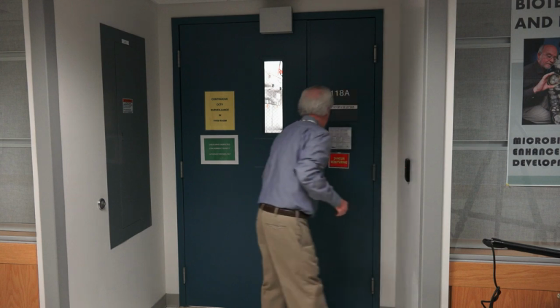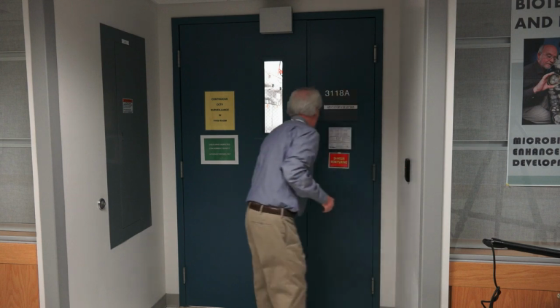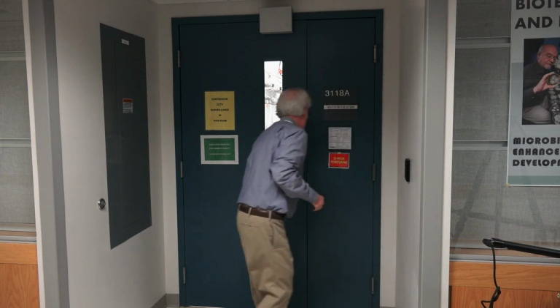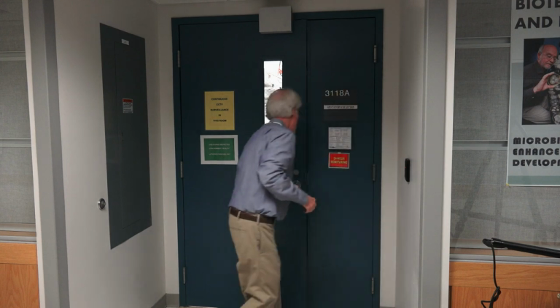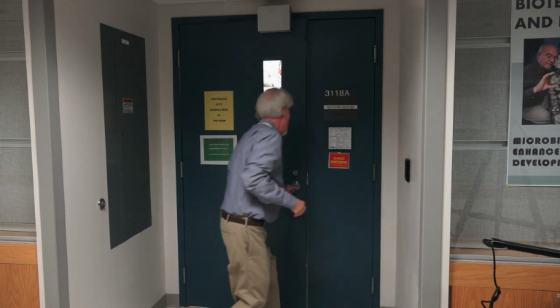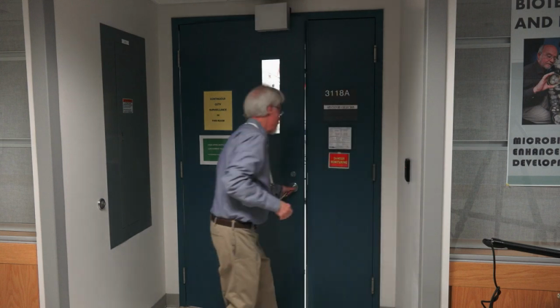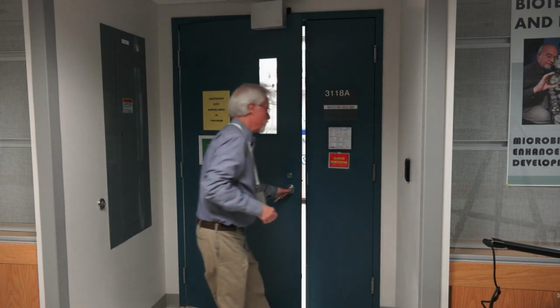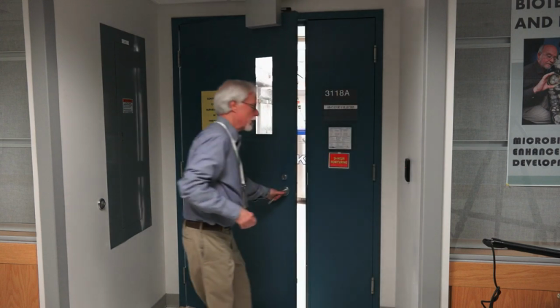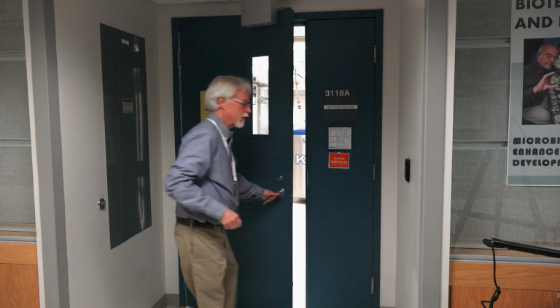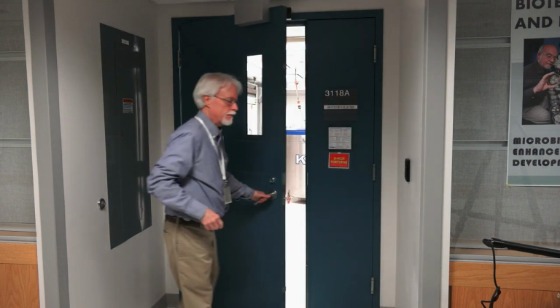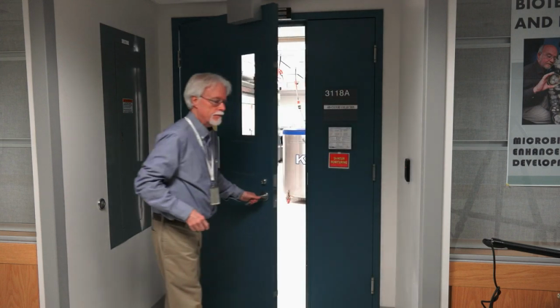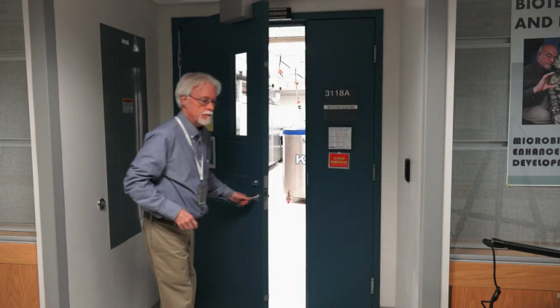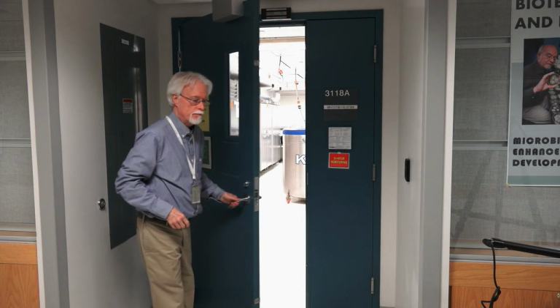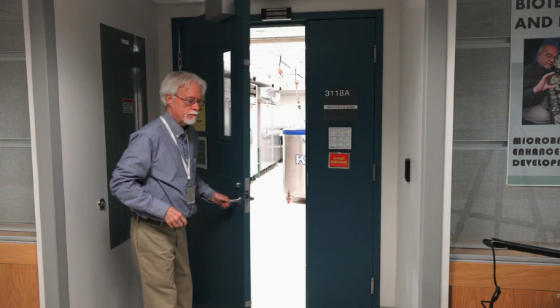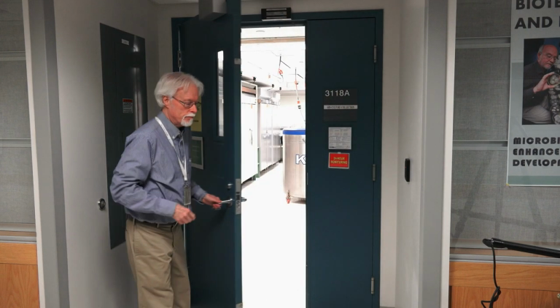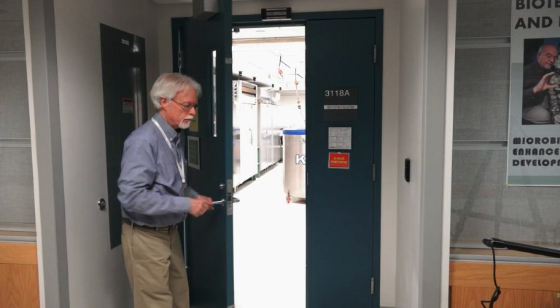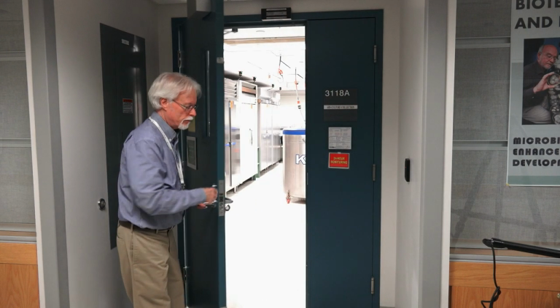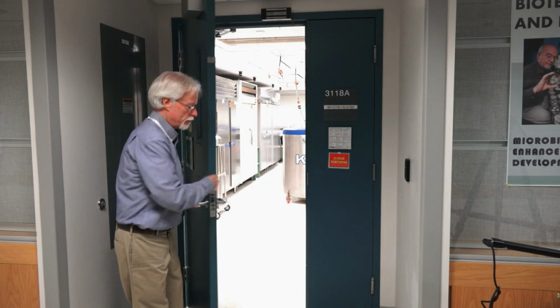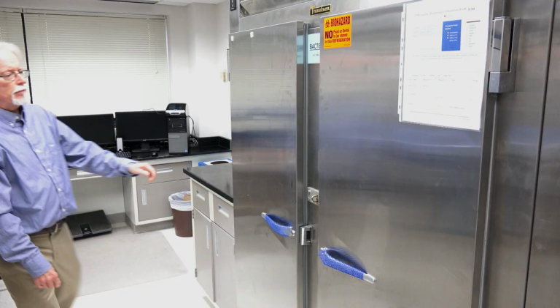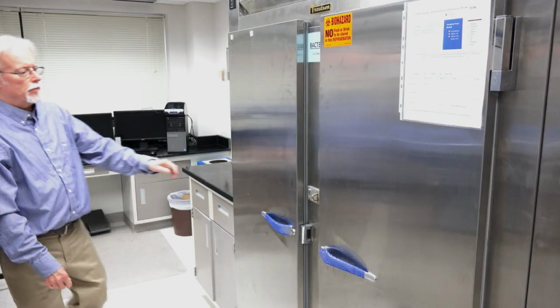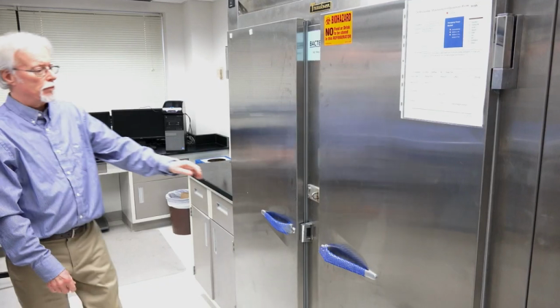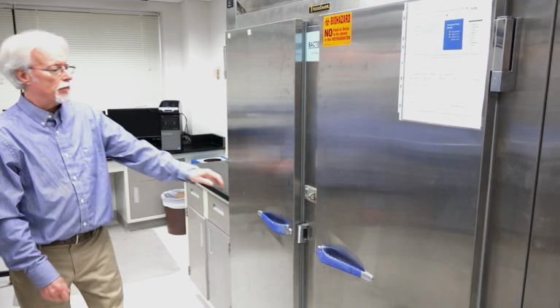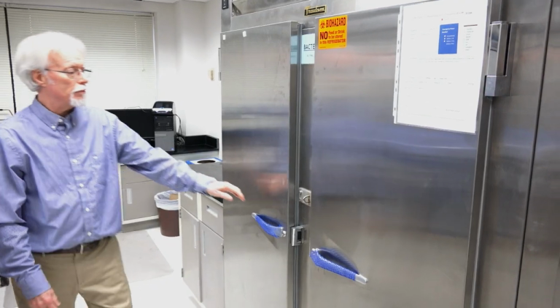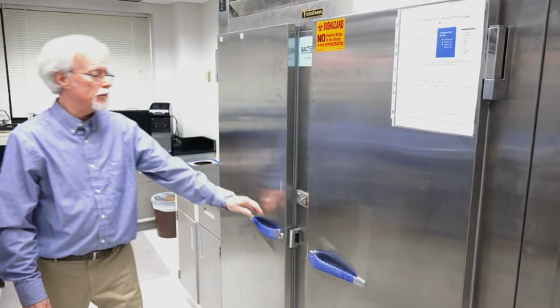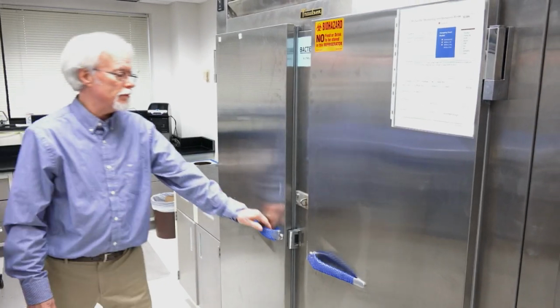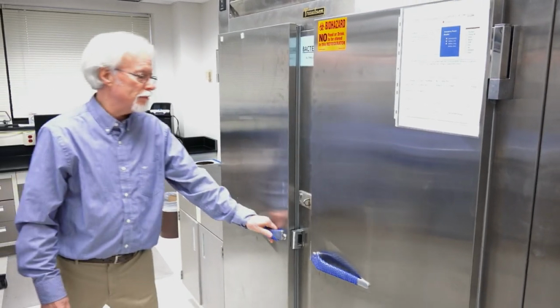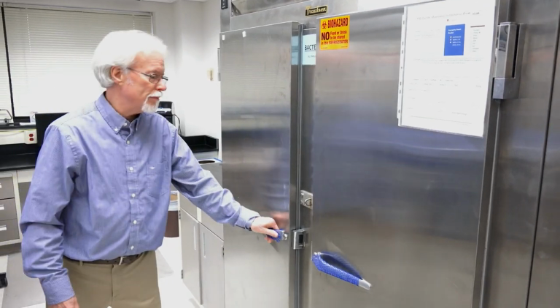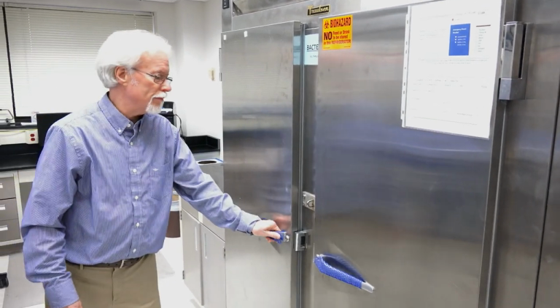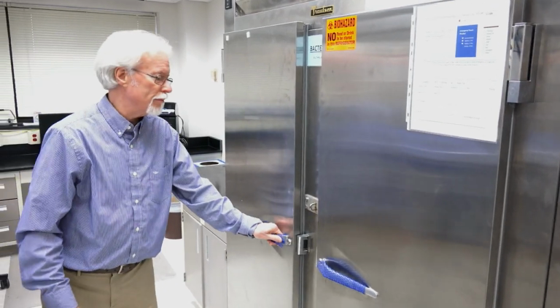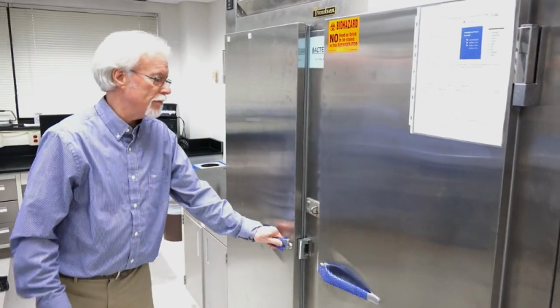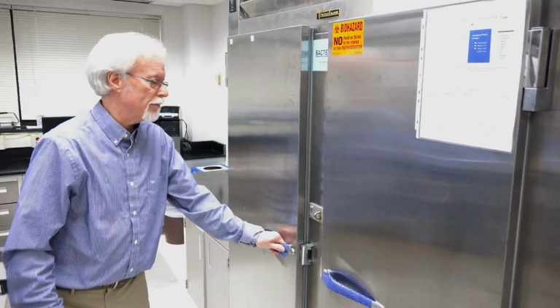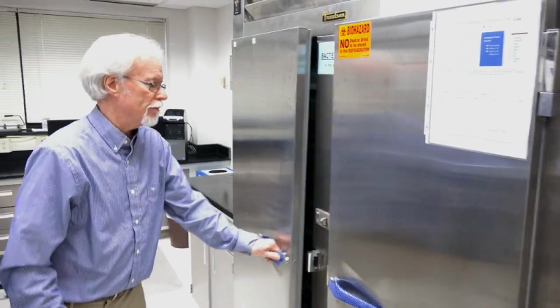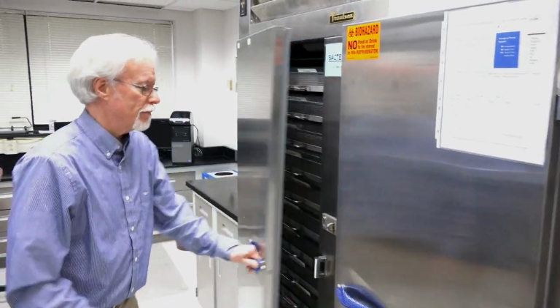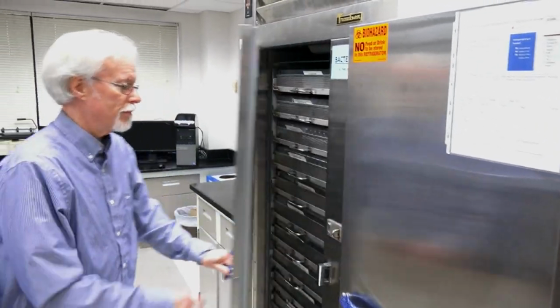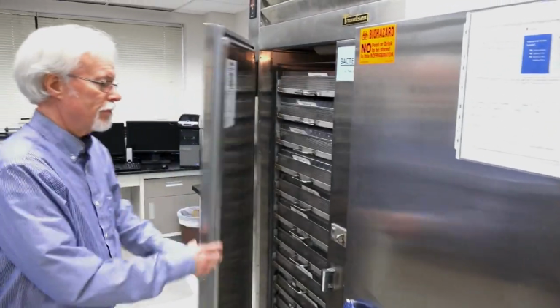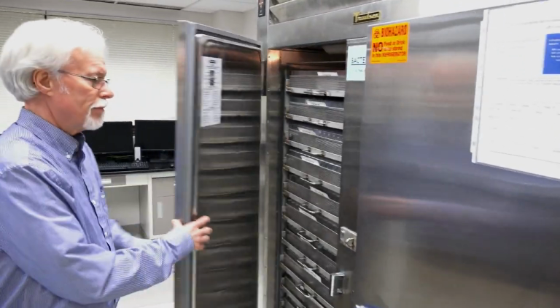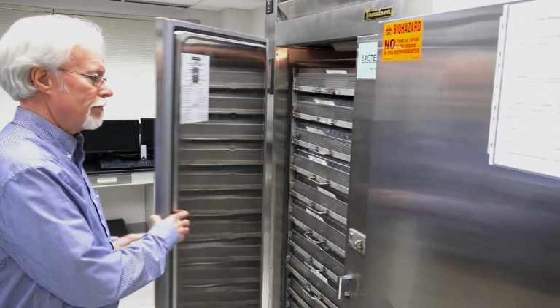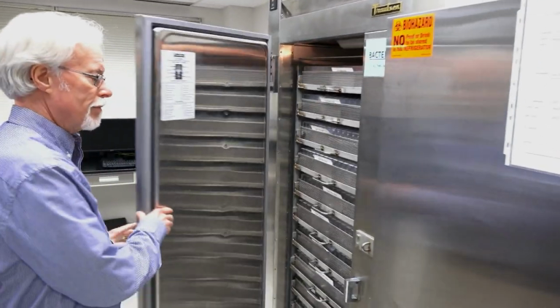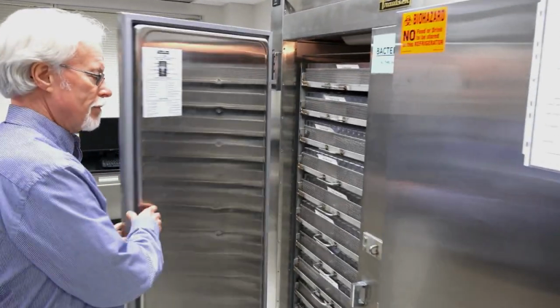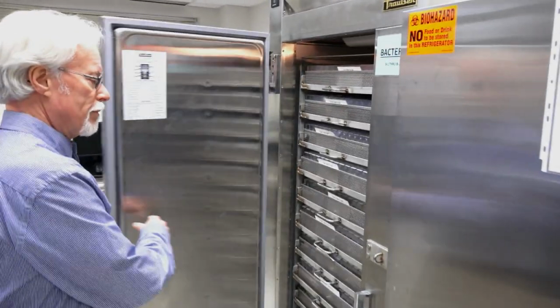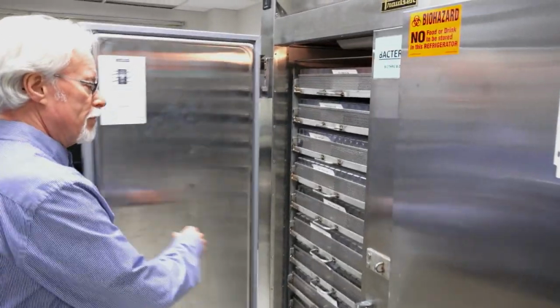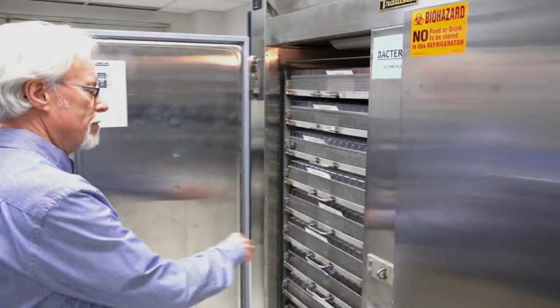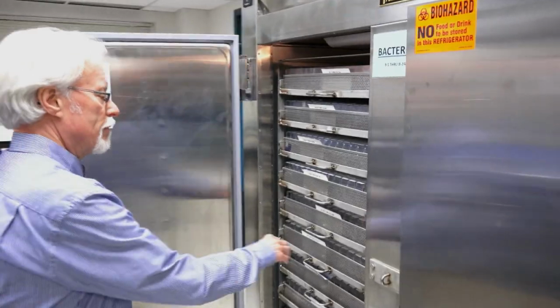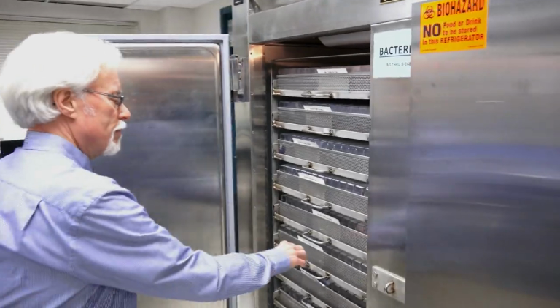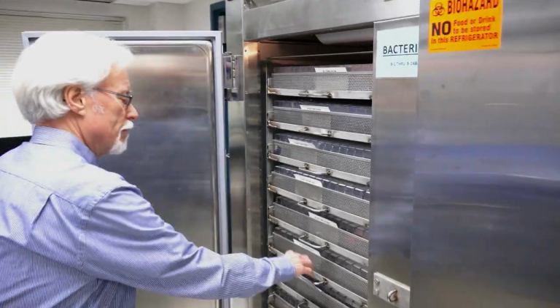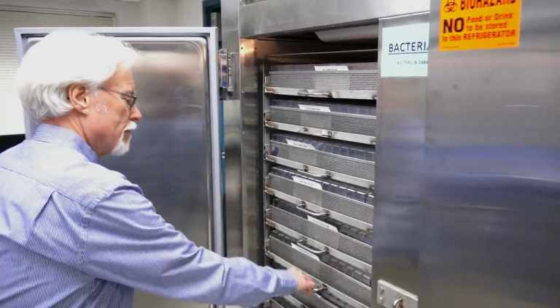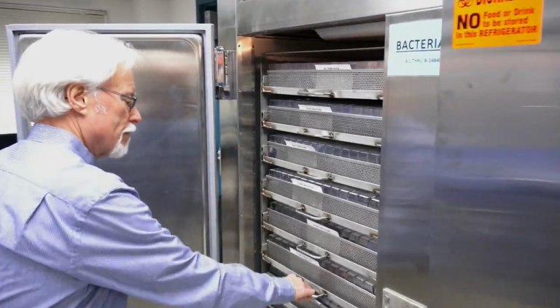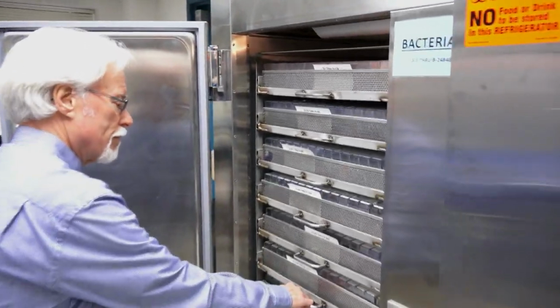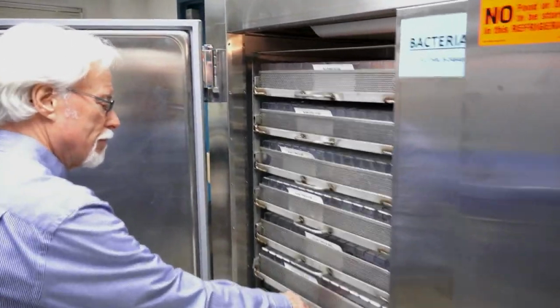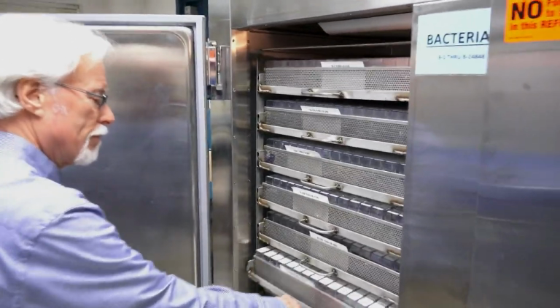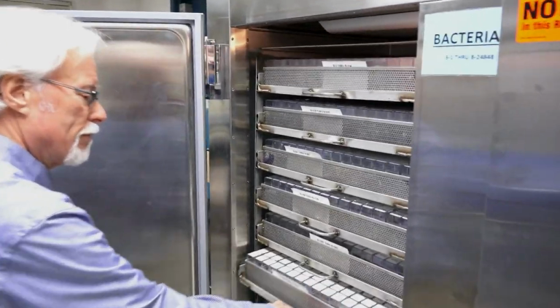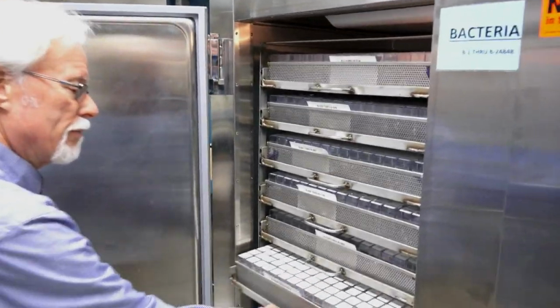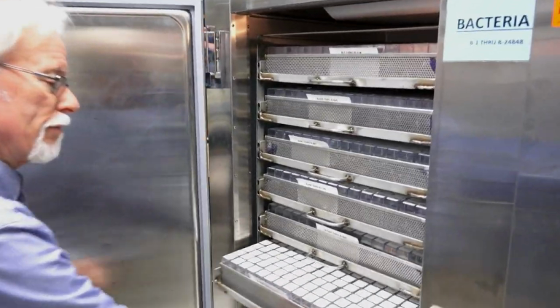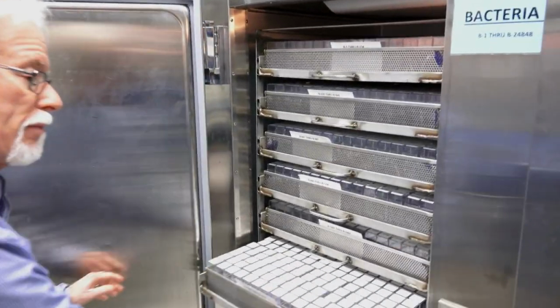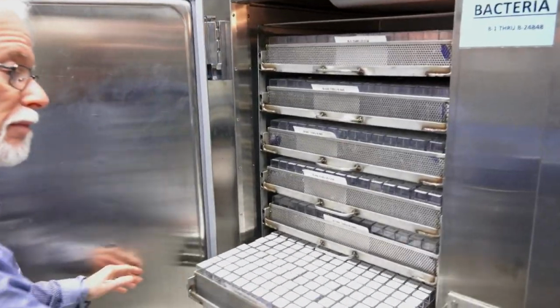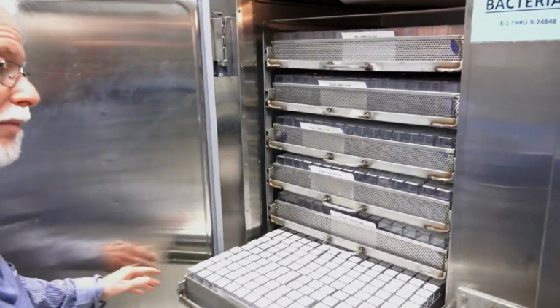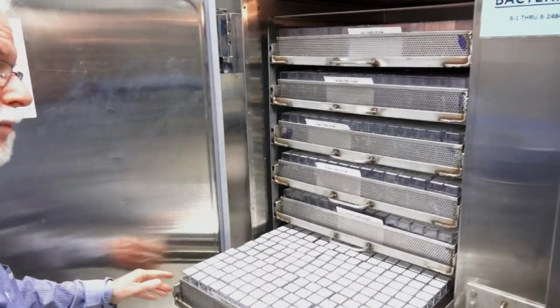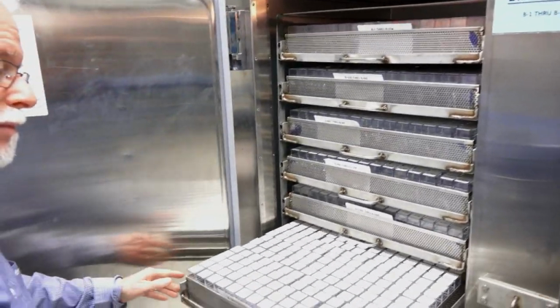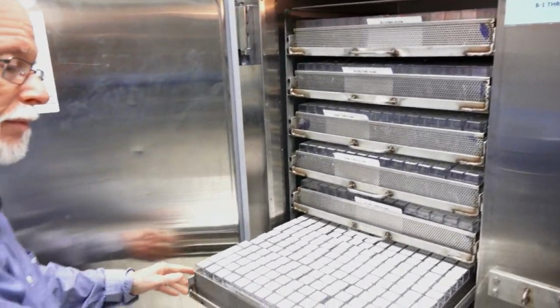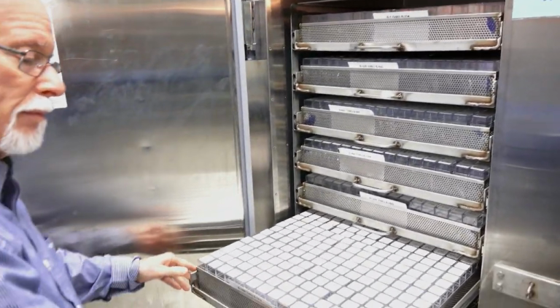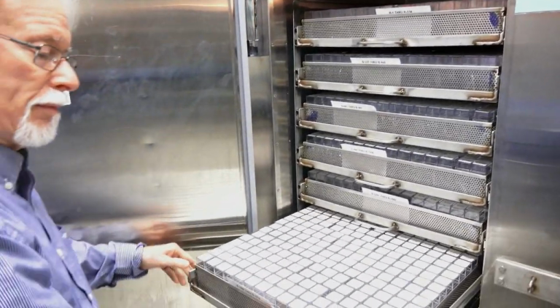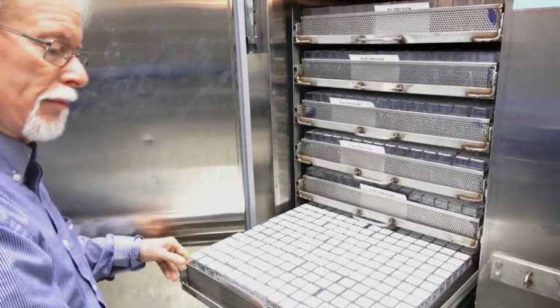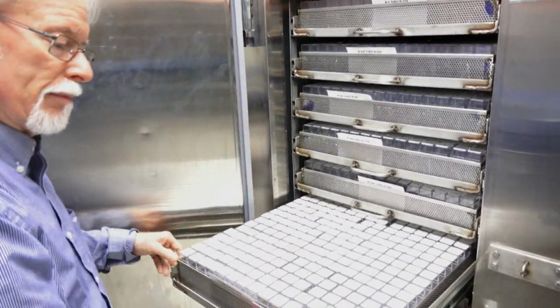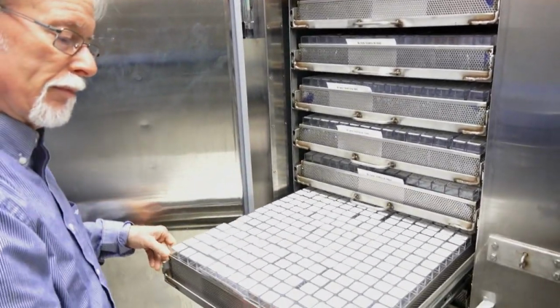At the National Center for Agricultural Utilization Research in Peoria, Illinois, for the U.S. Department of Agriculture, I'm Pat O'Leary.